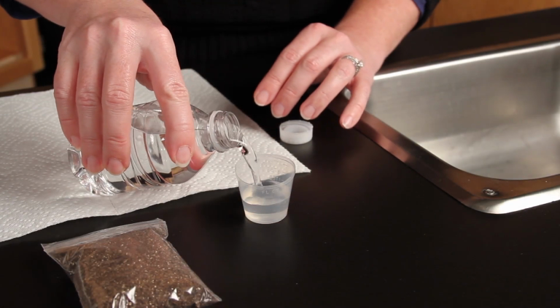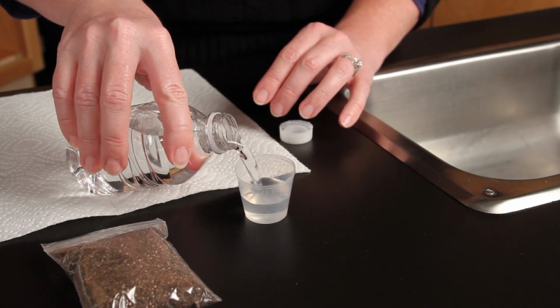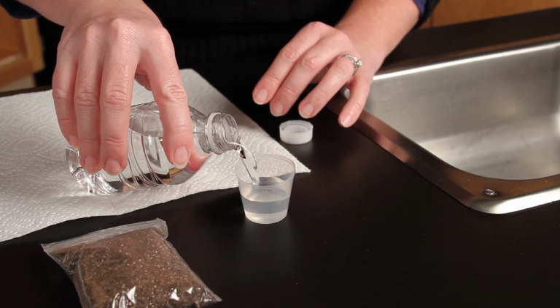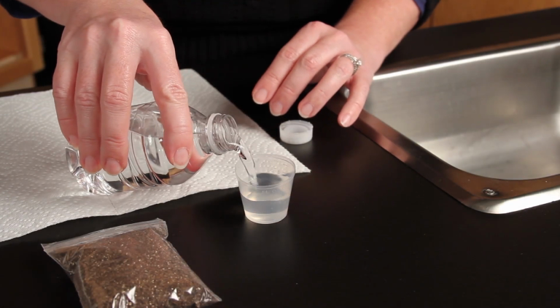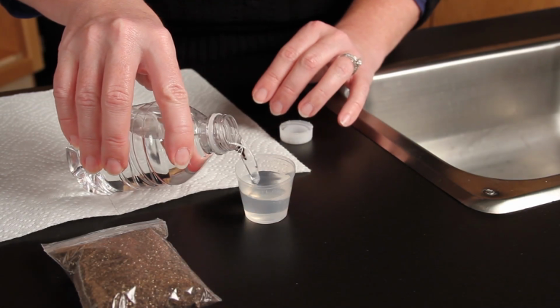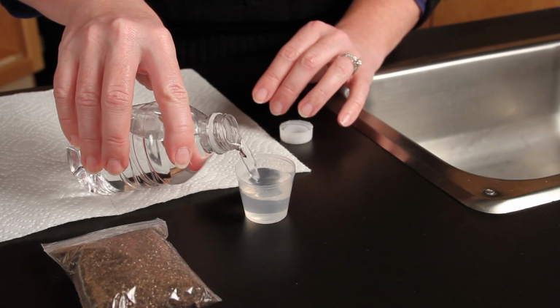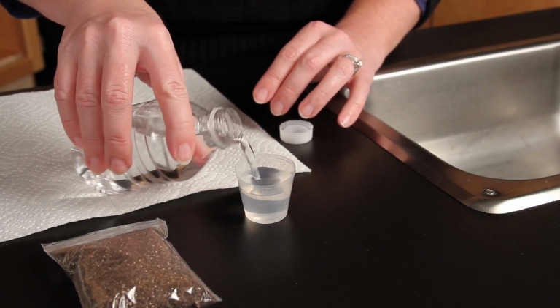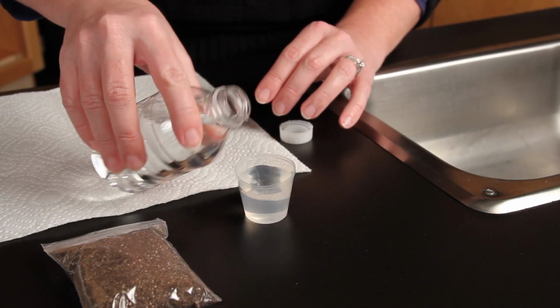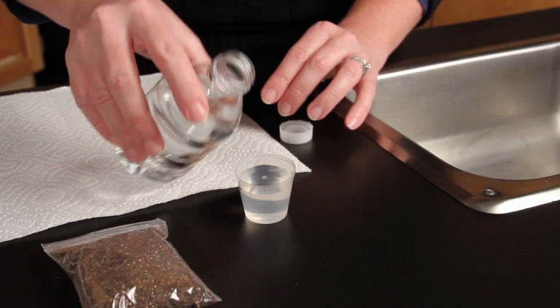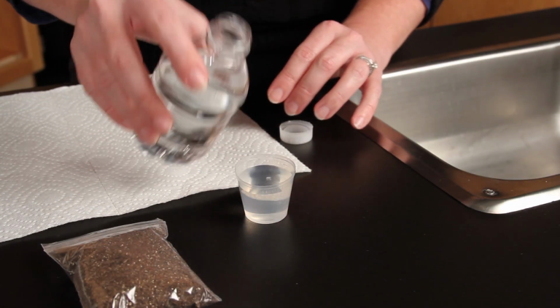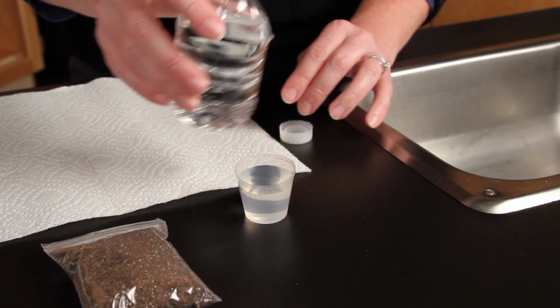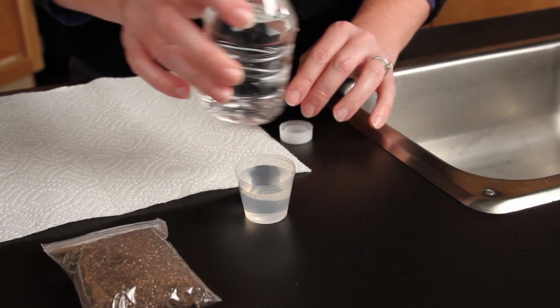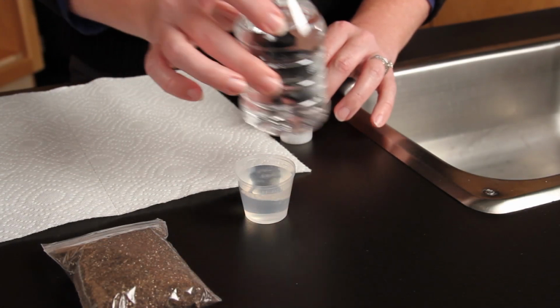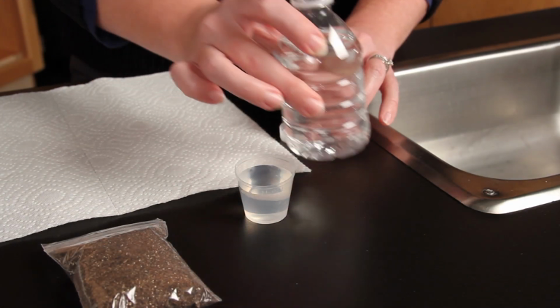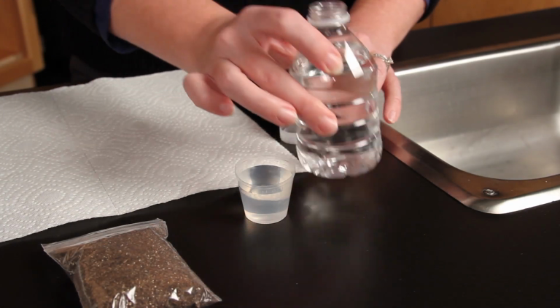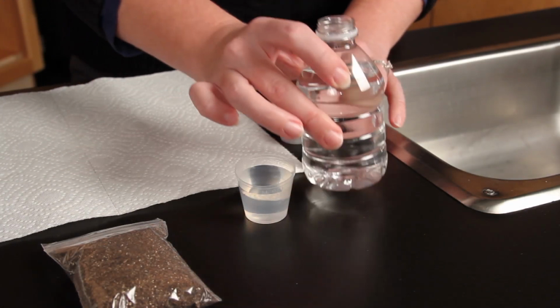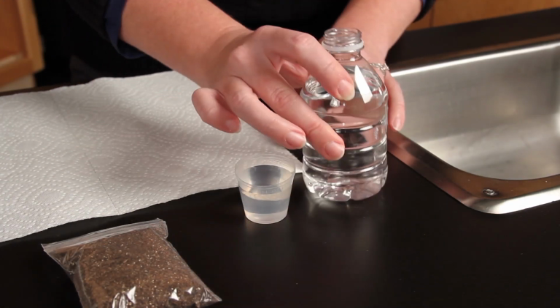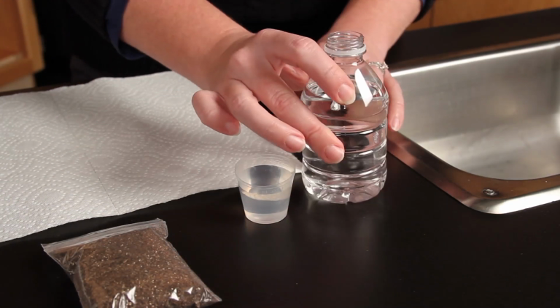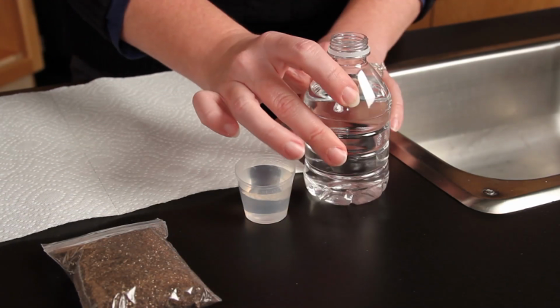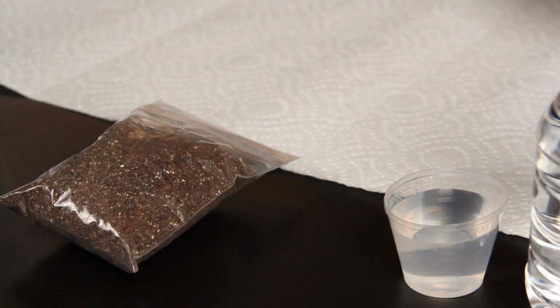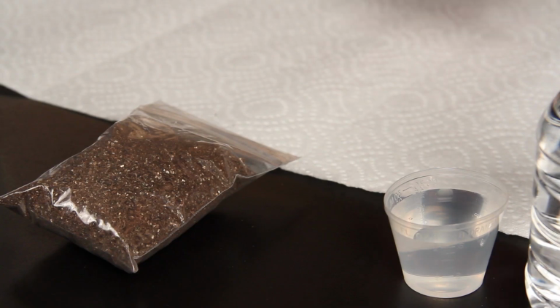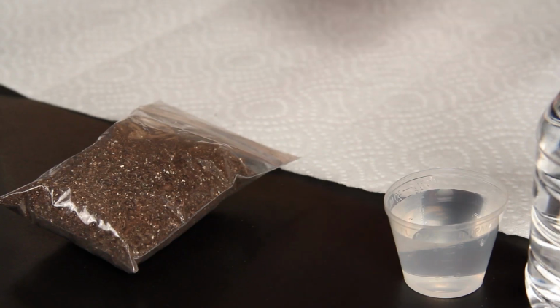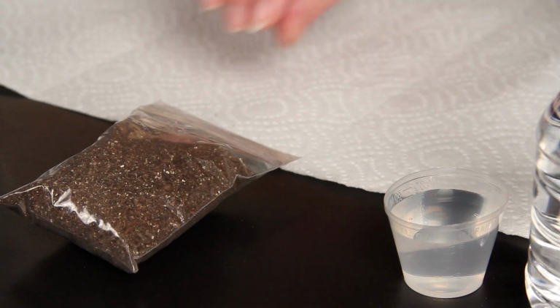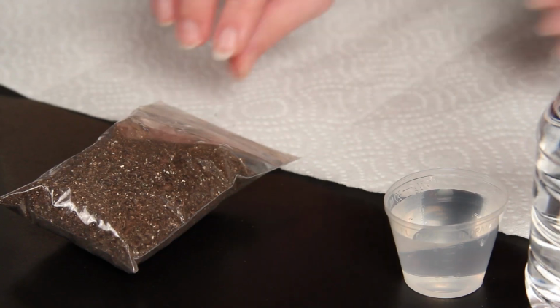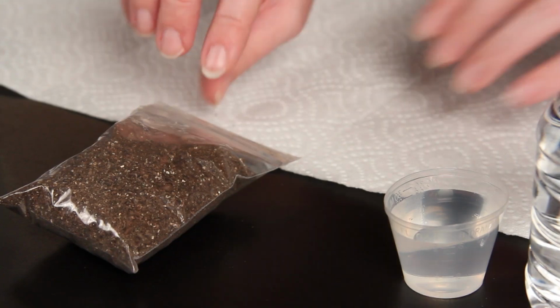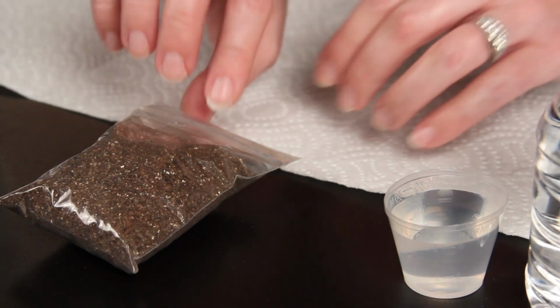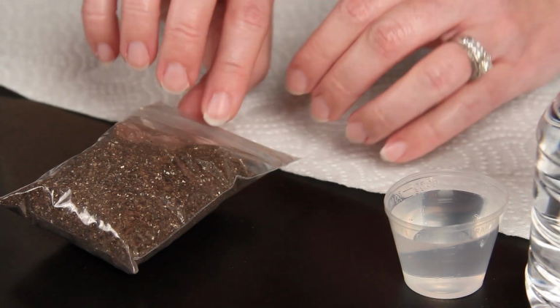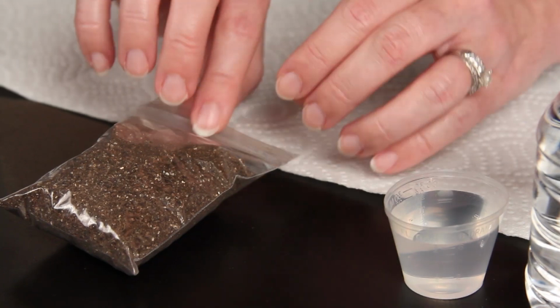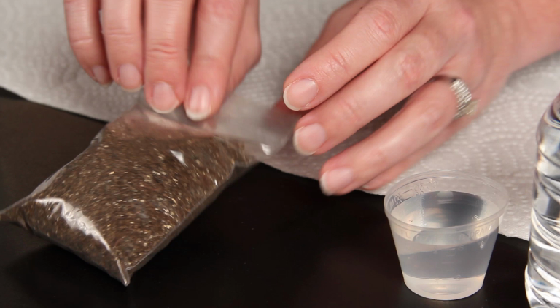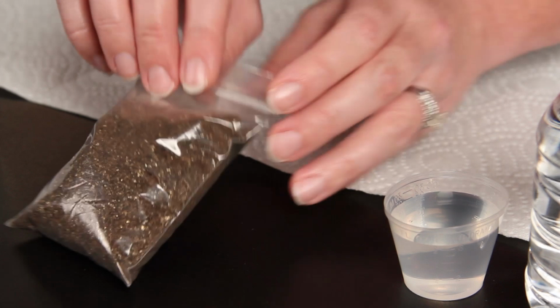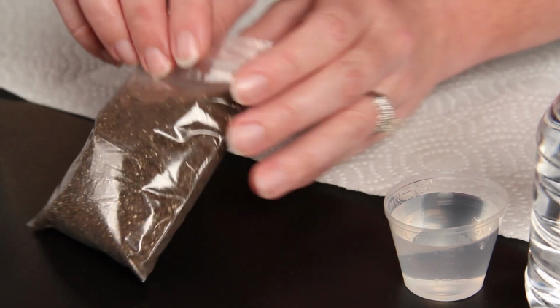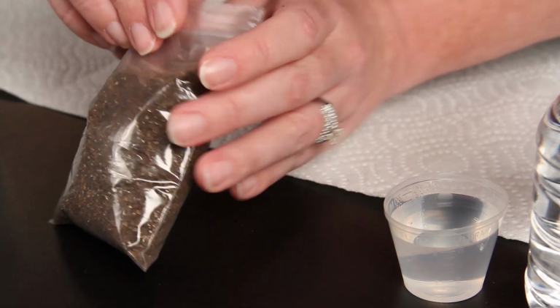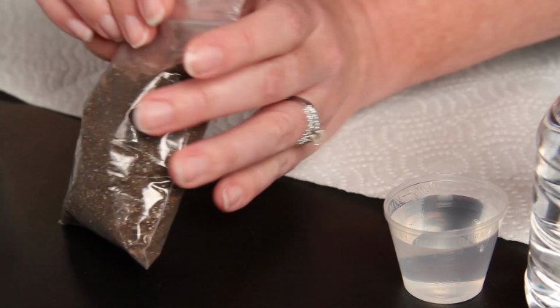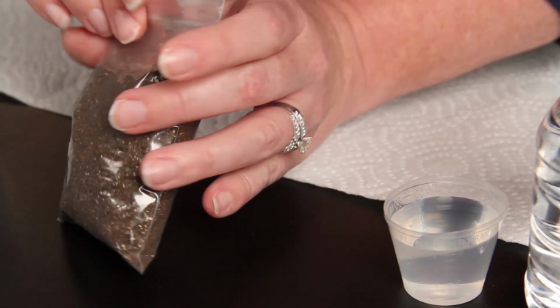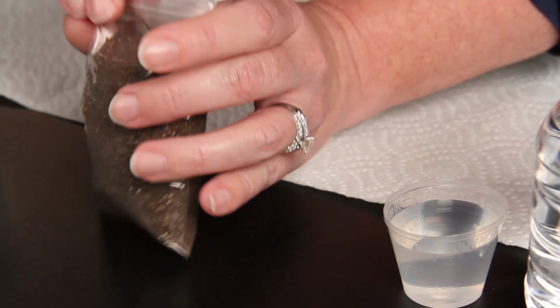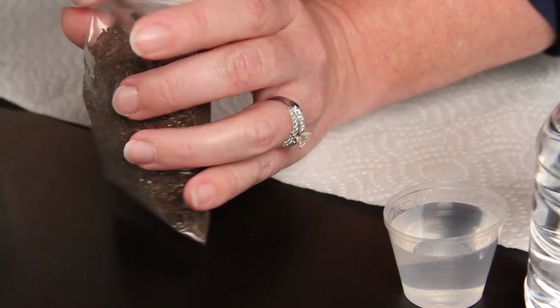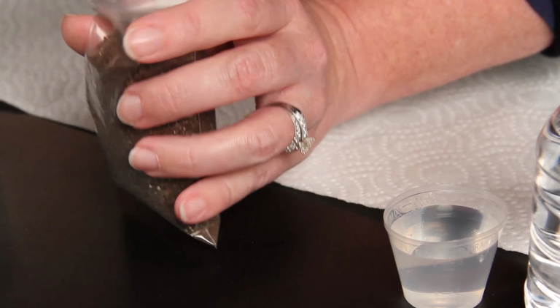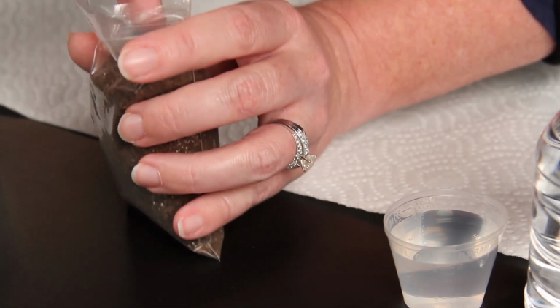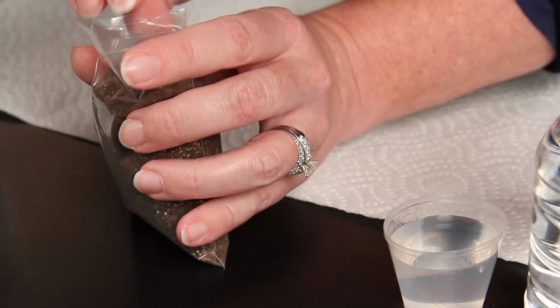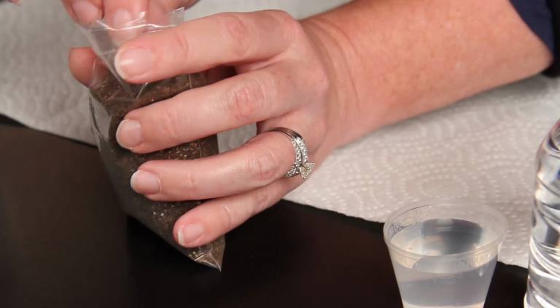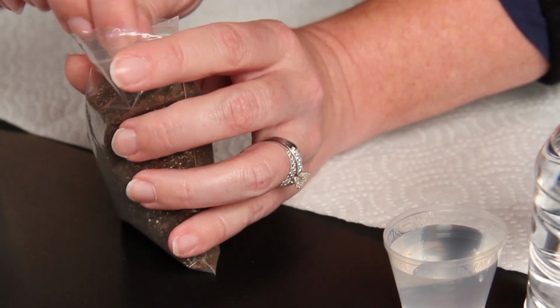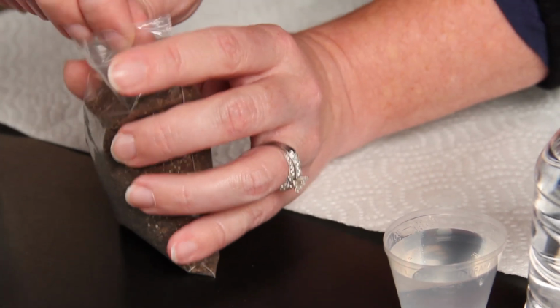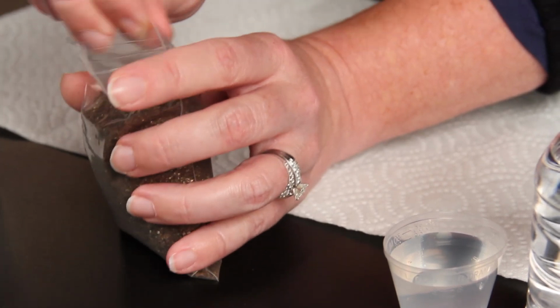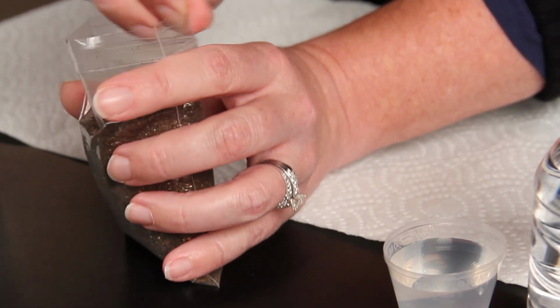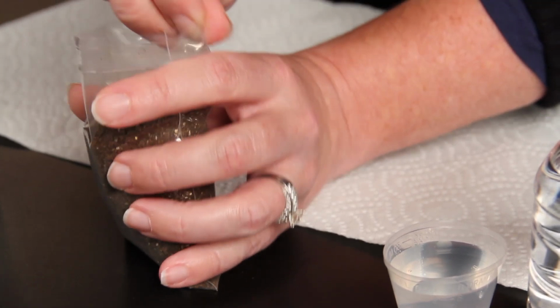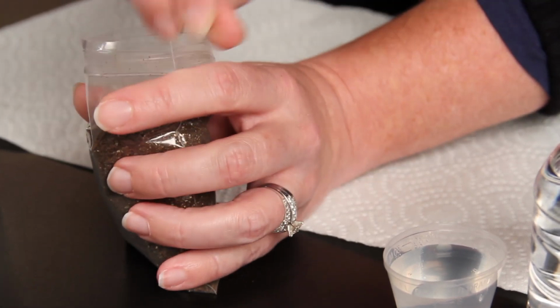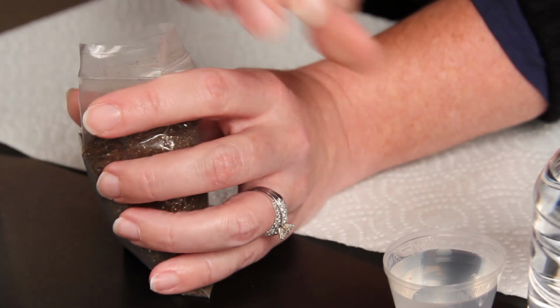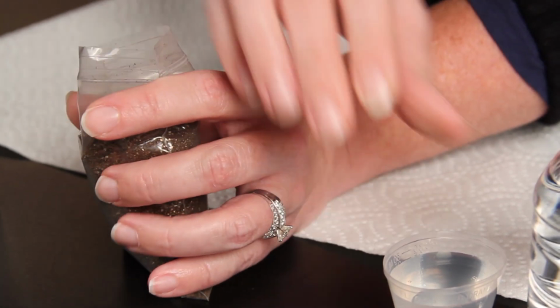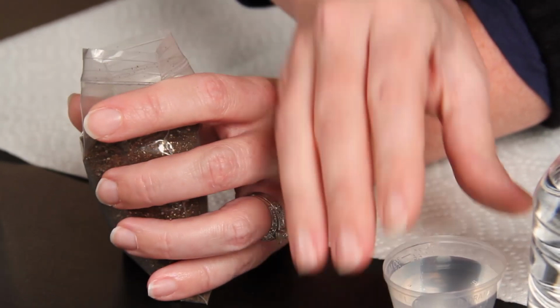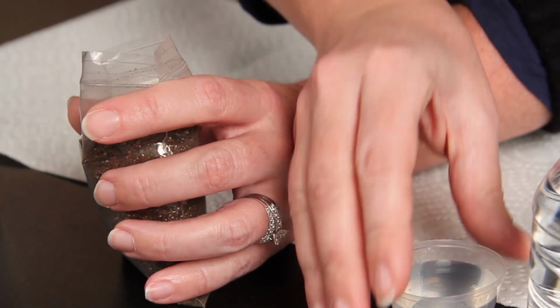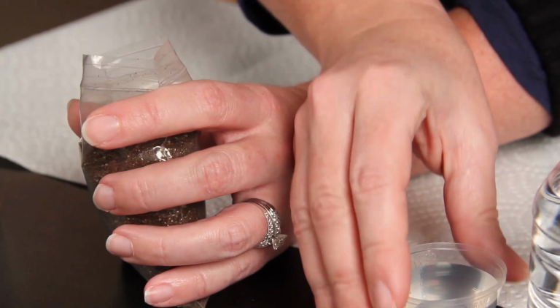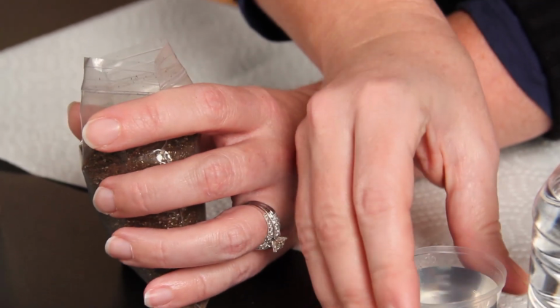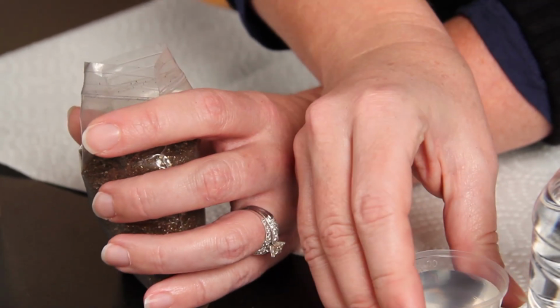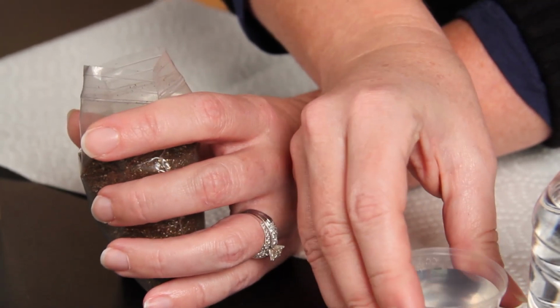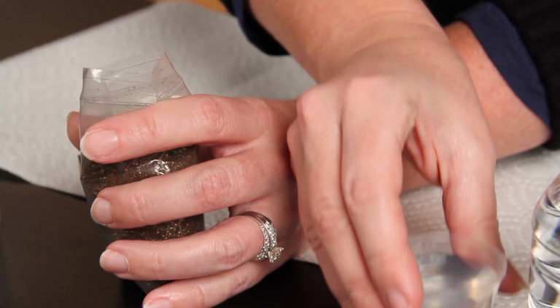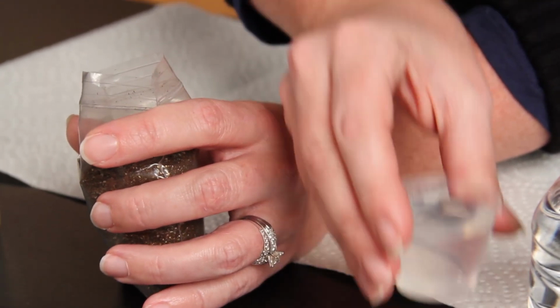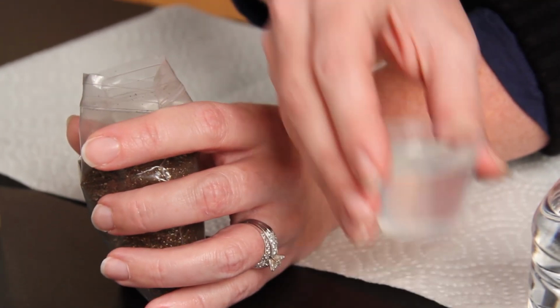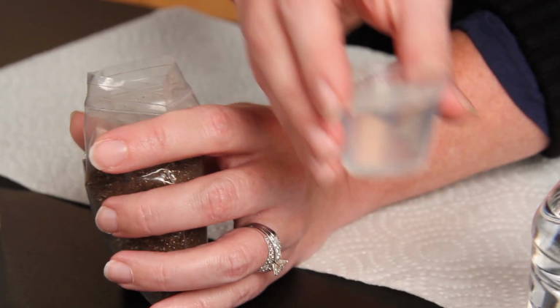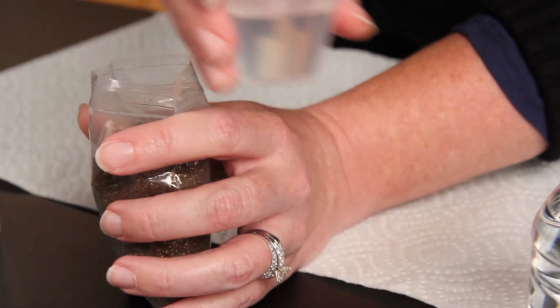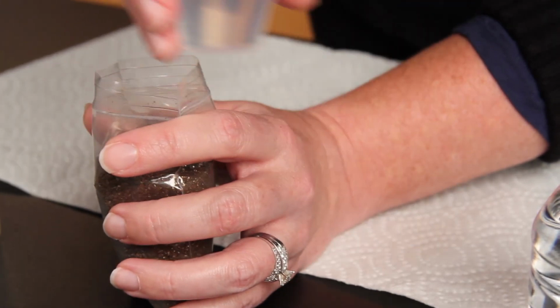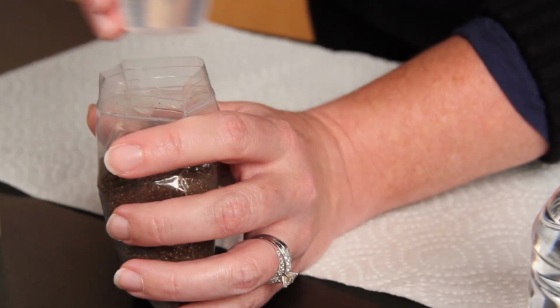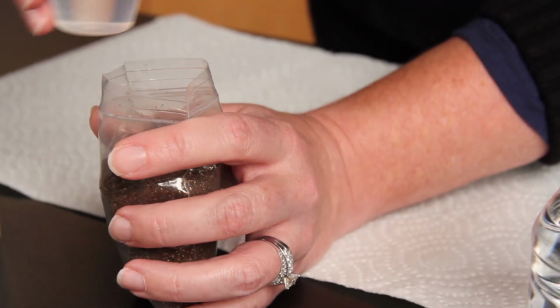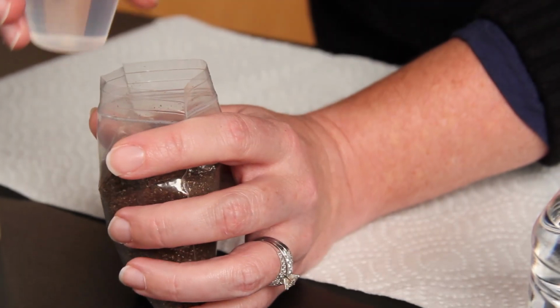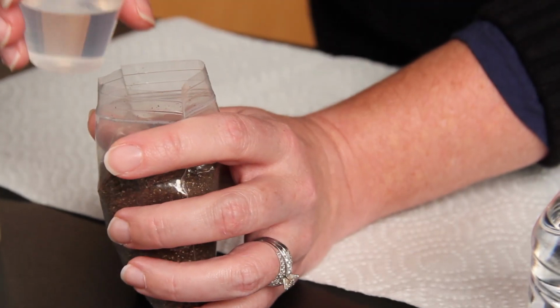Pre-moisten your bag of soil by thoroughly mixing in 20 milliliters of water to your soil.